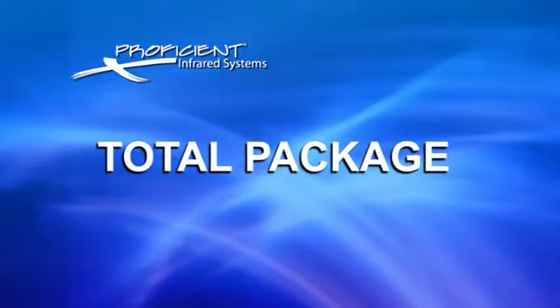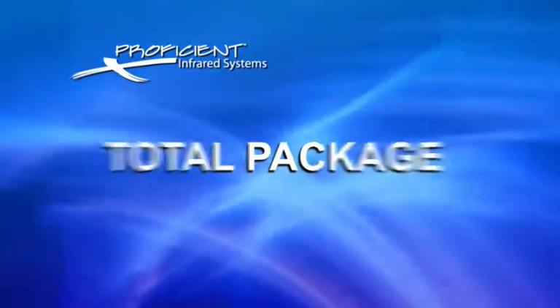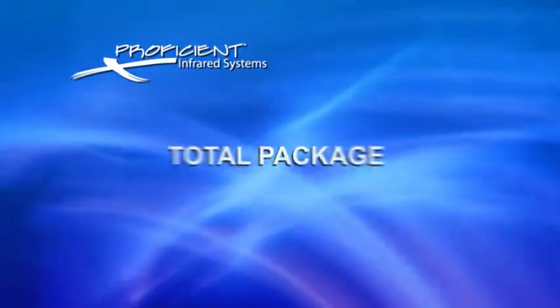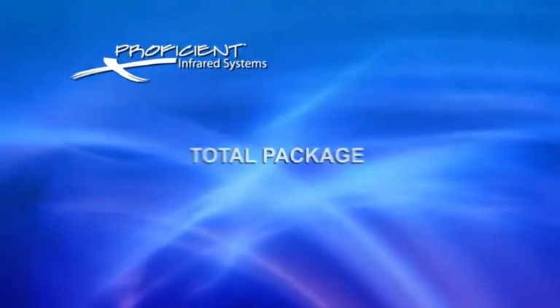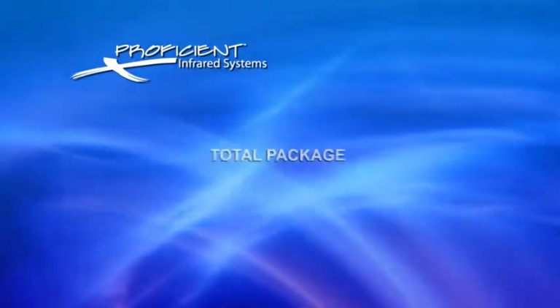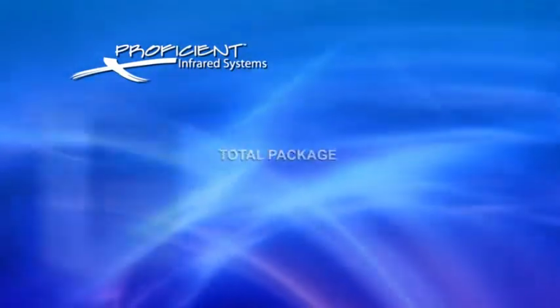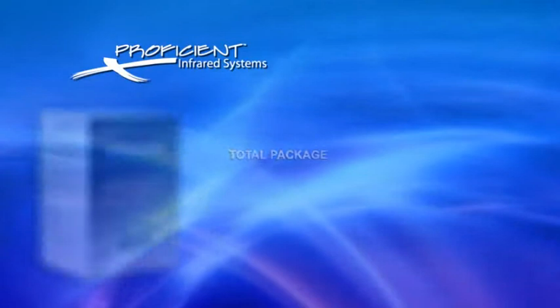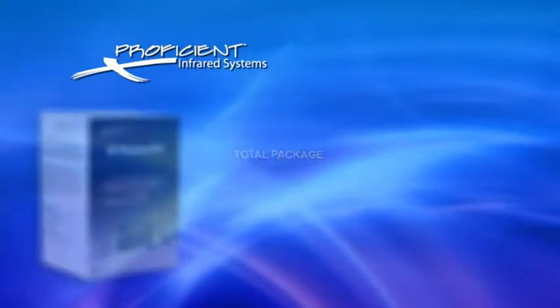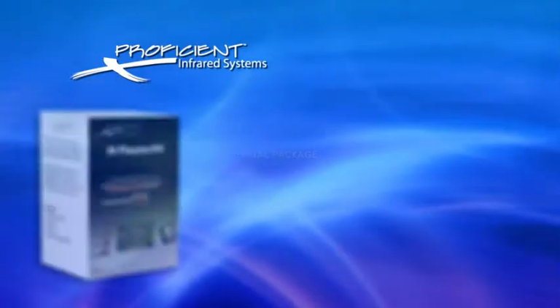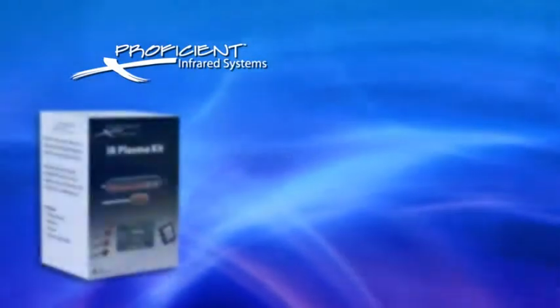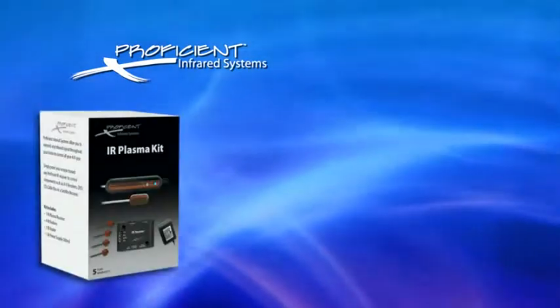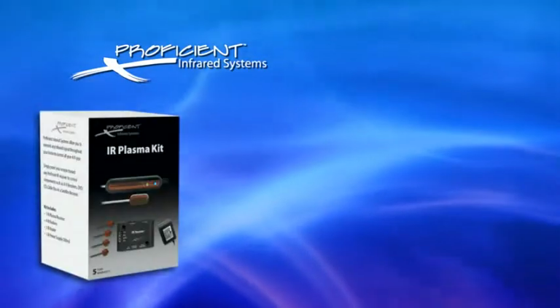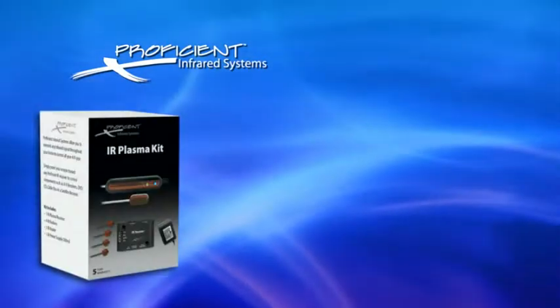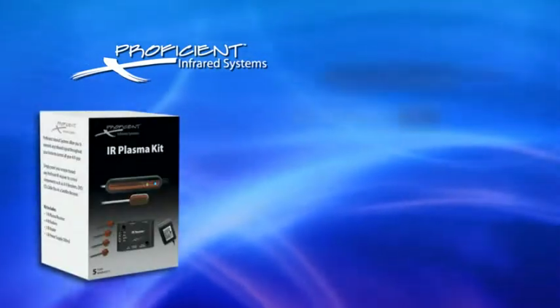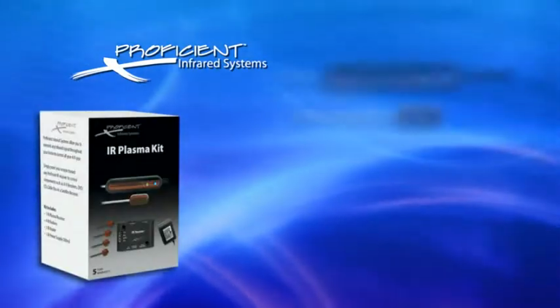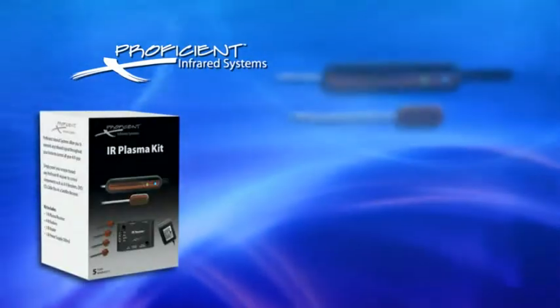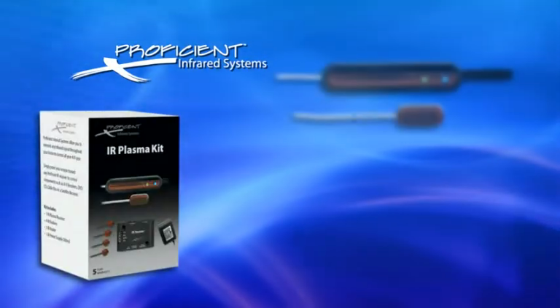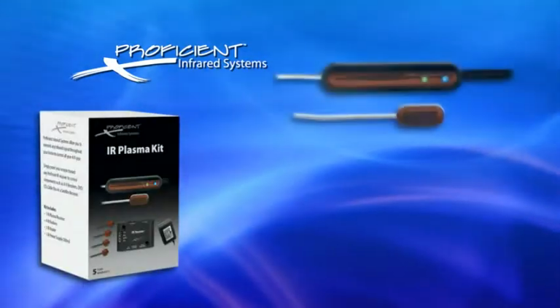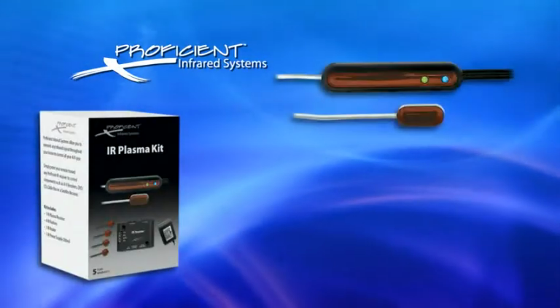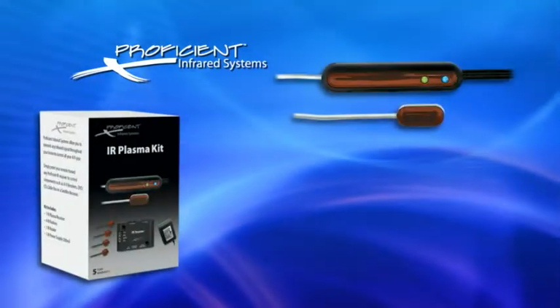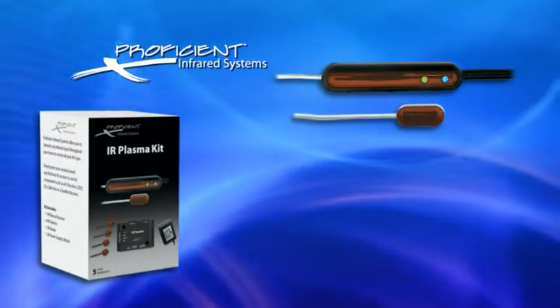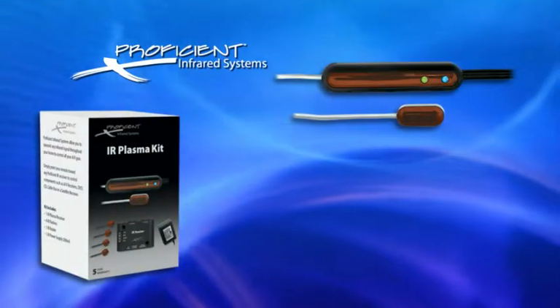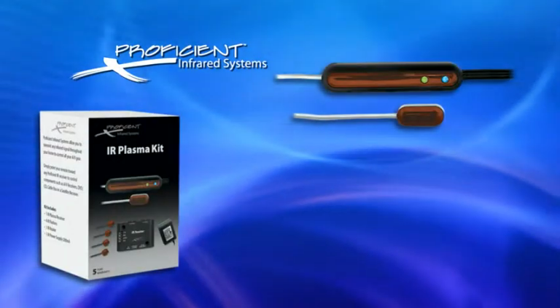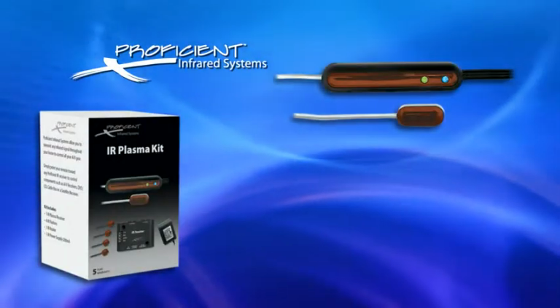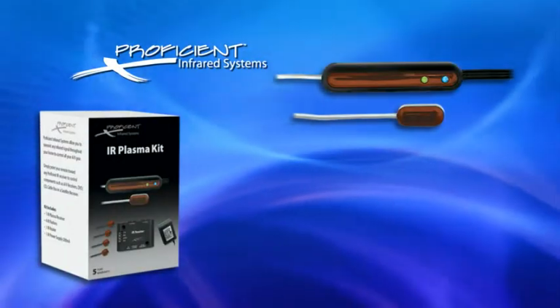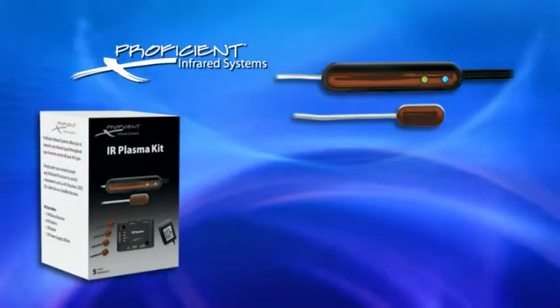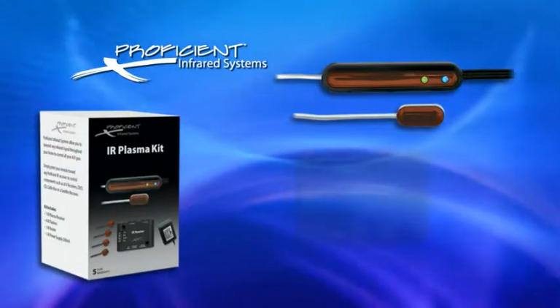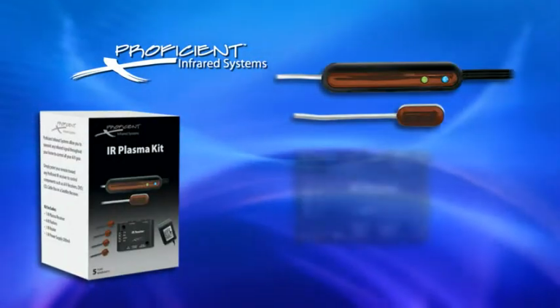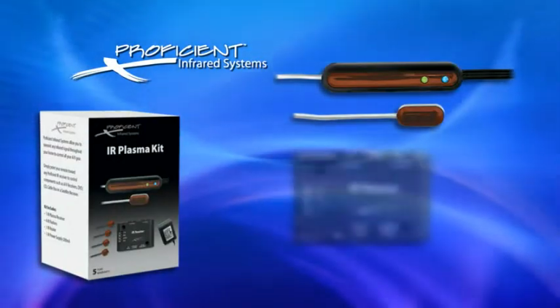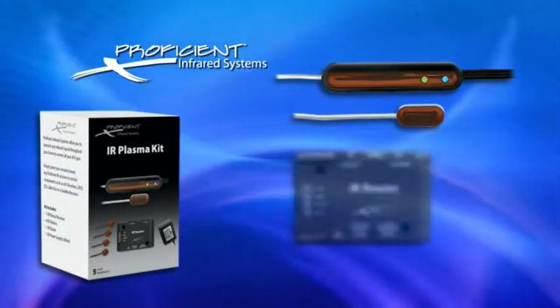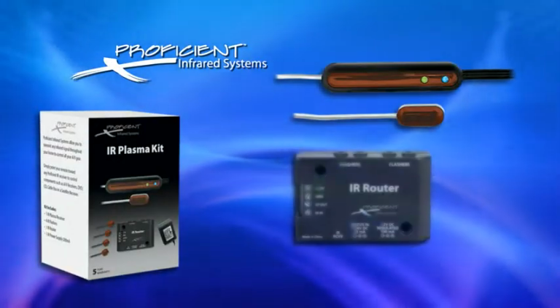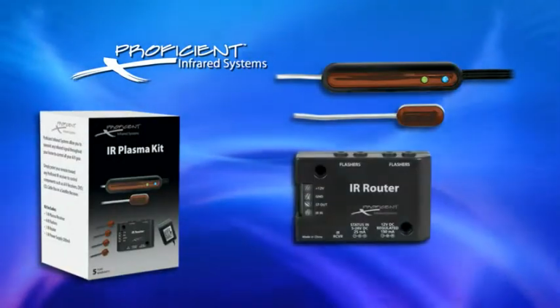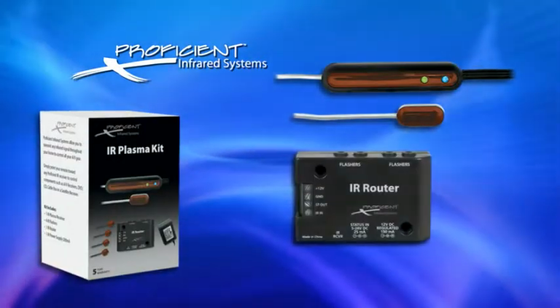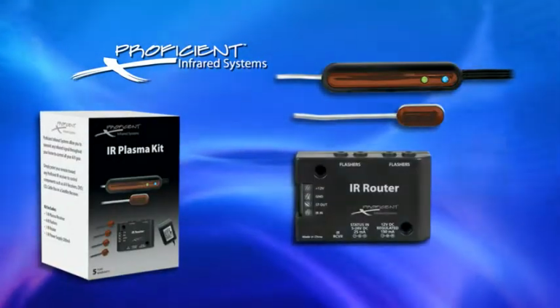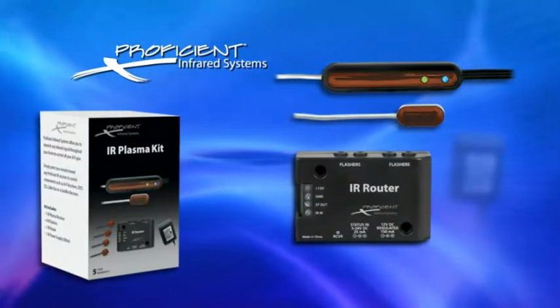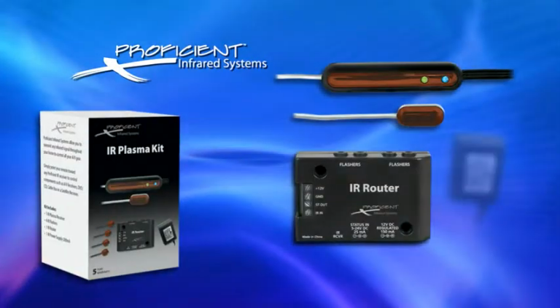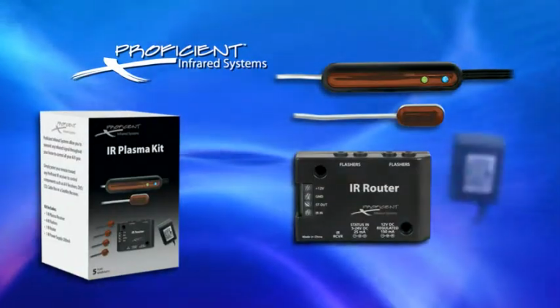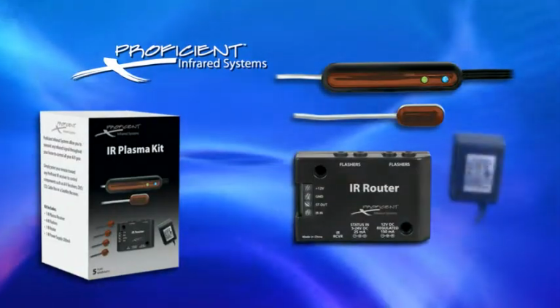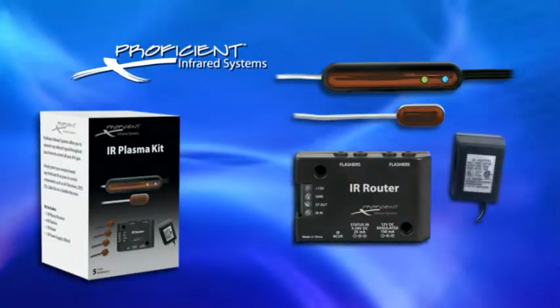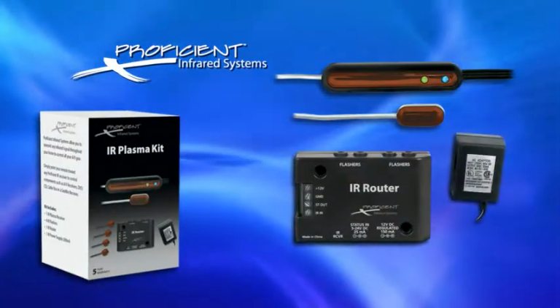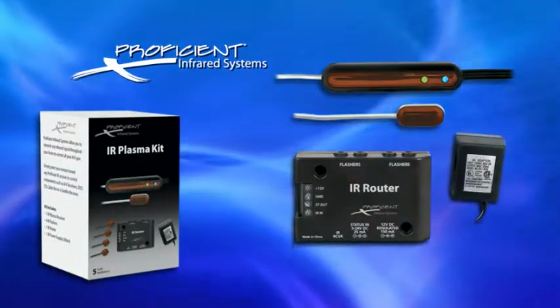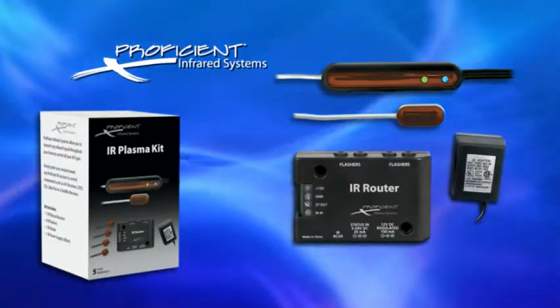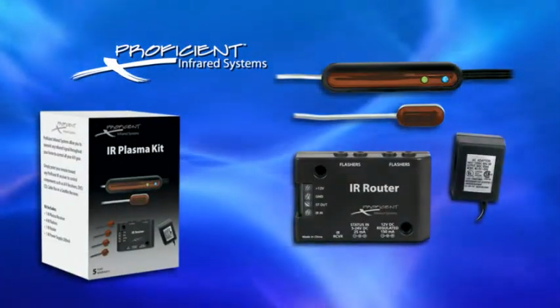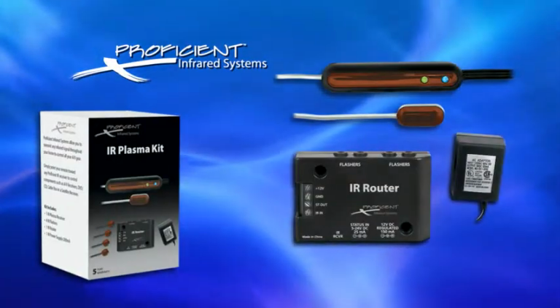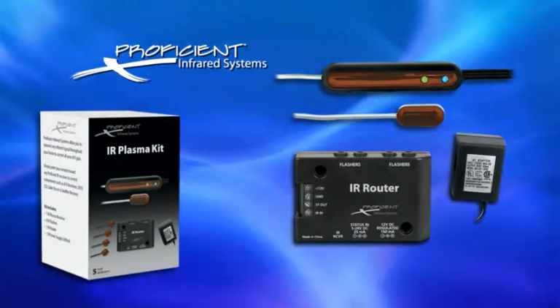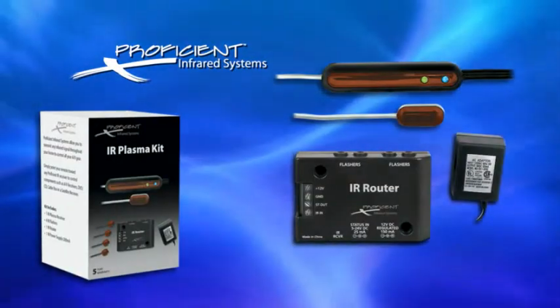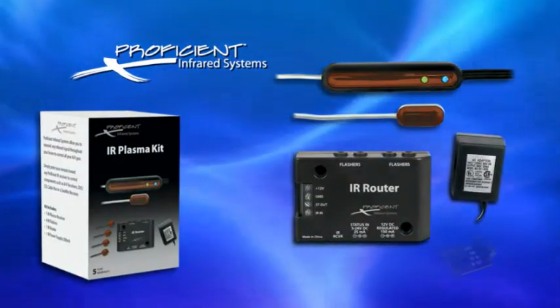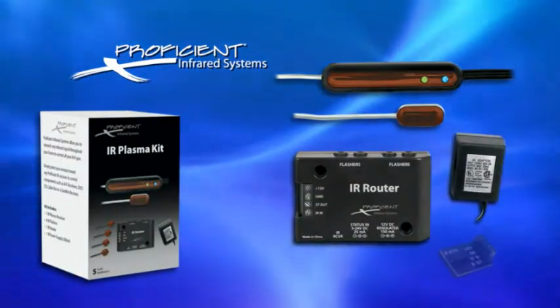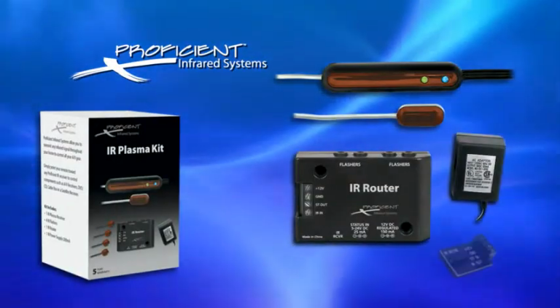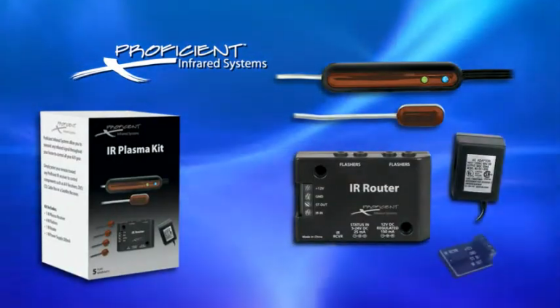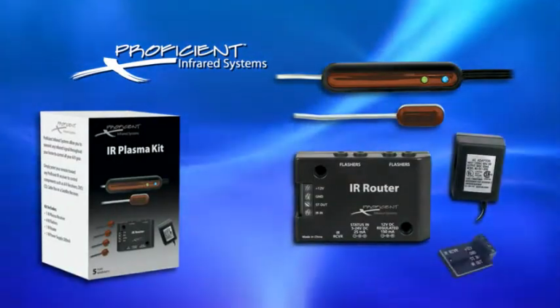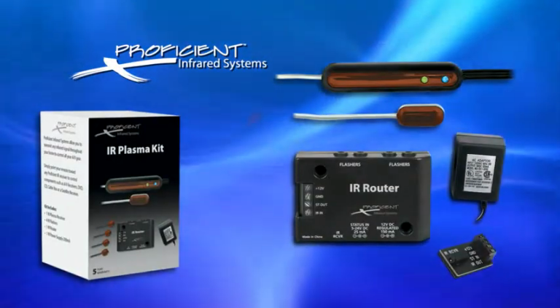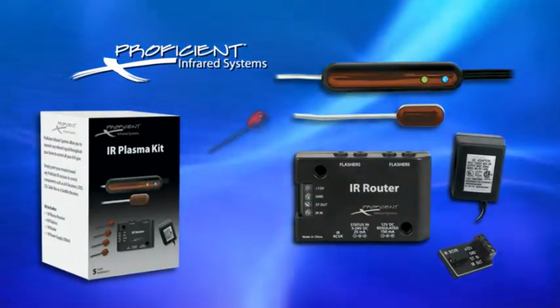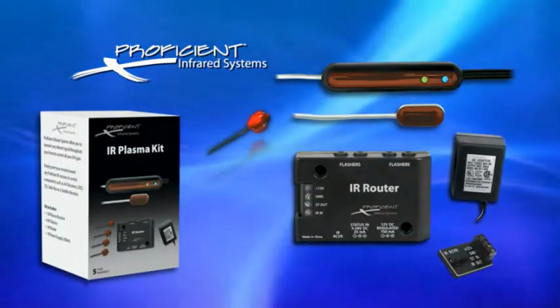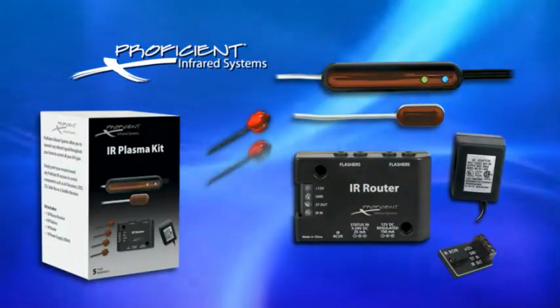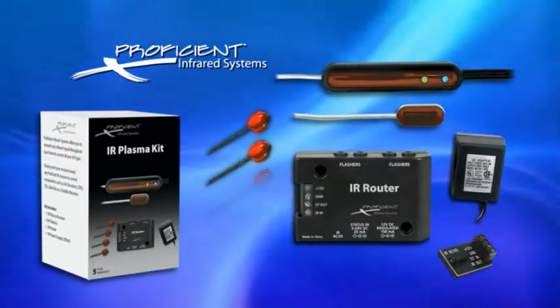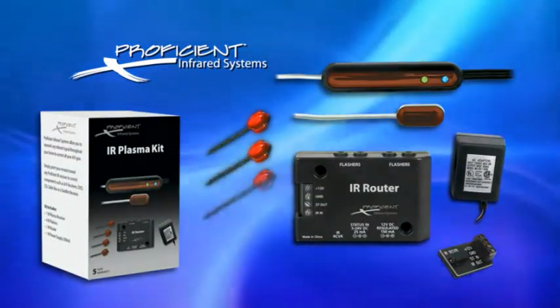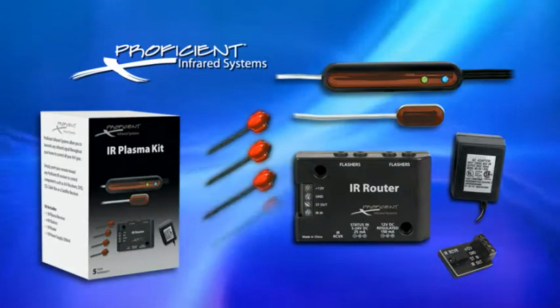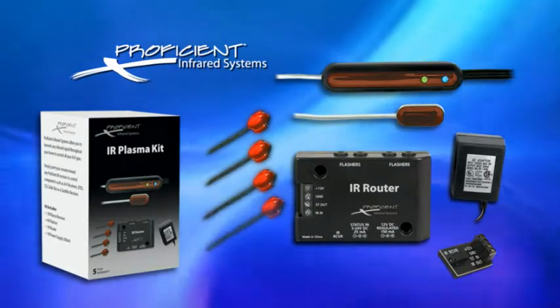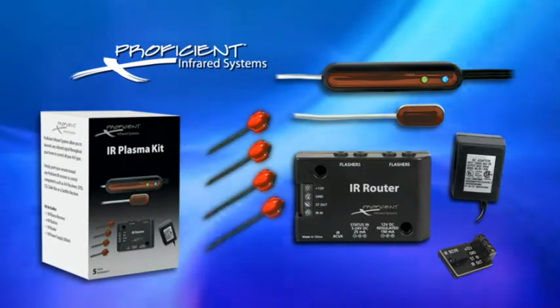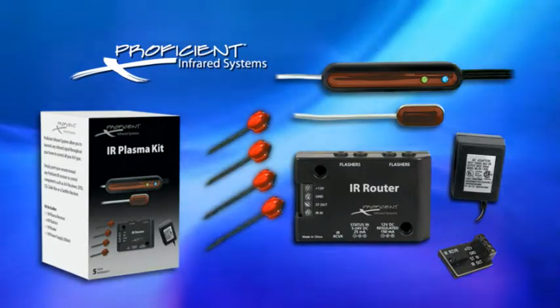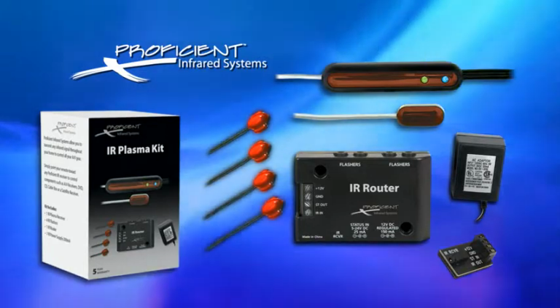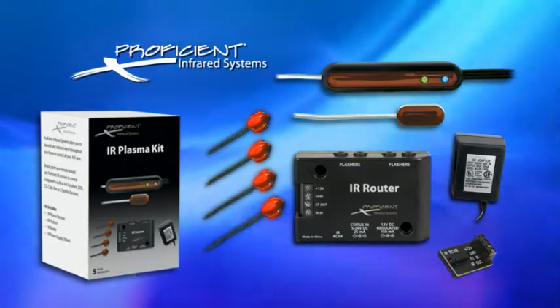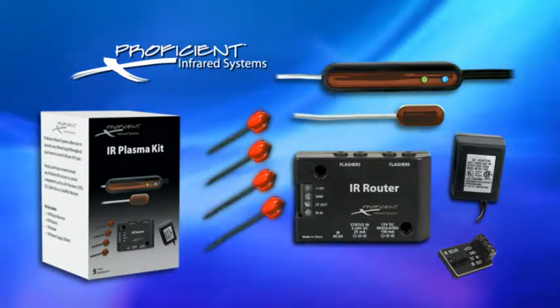The Plasma IR Kit comes with the Plasma Receiver, Router, and the Power Supply, an IR terminal, and 4 flashers.